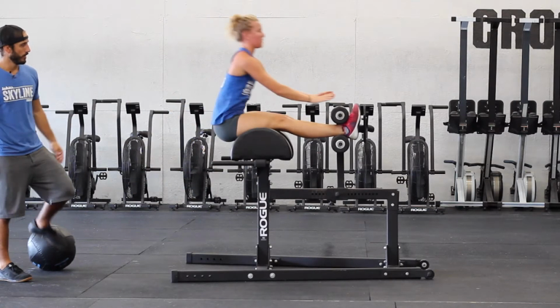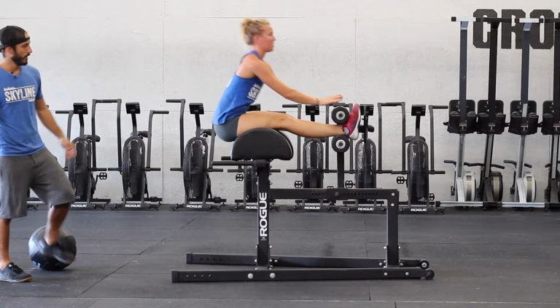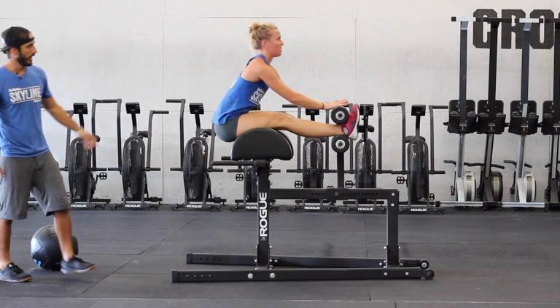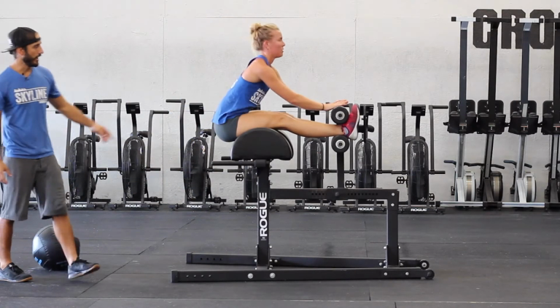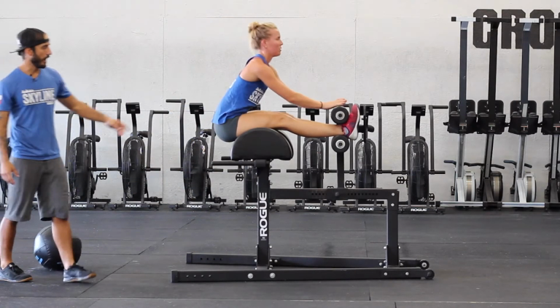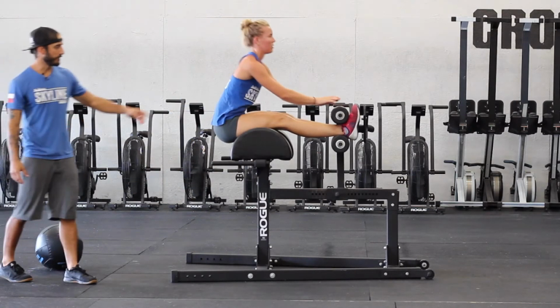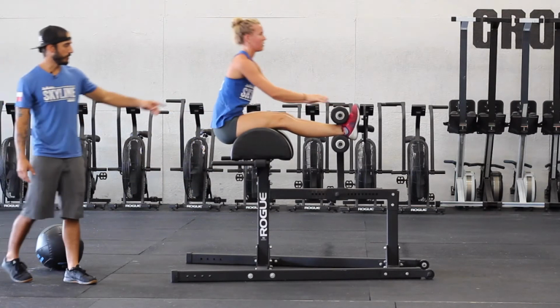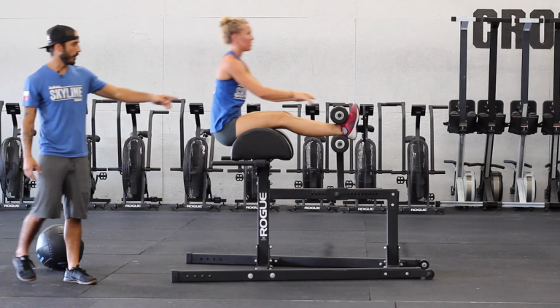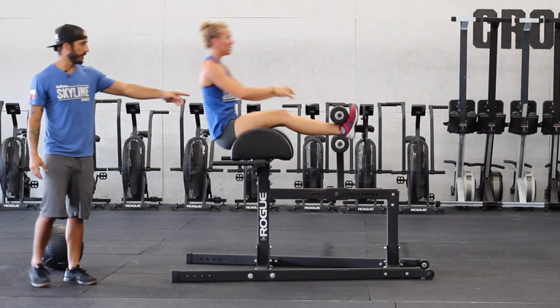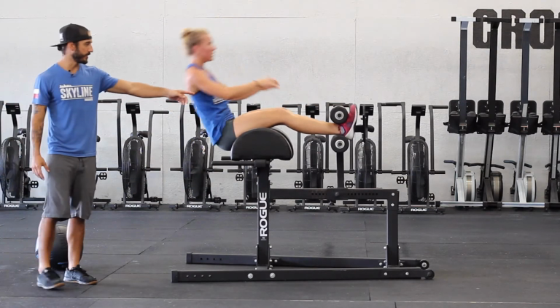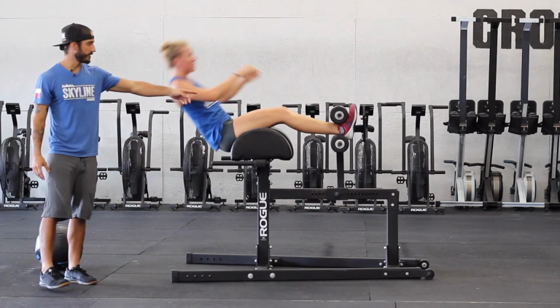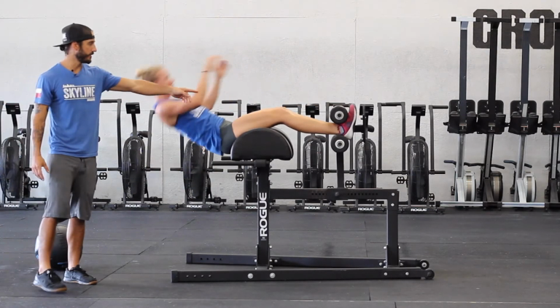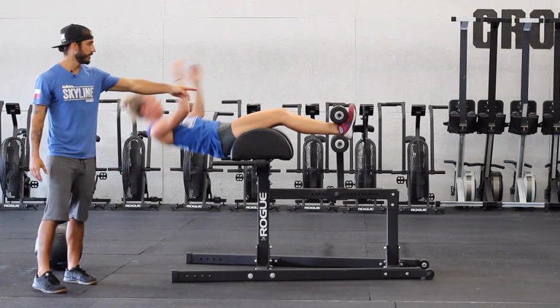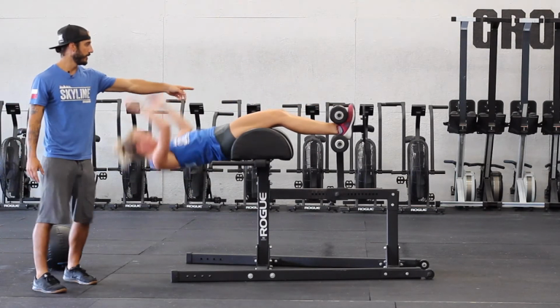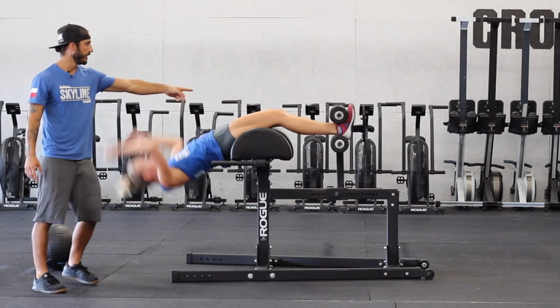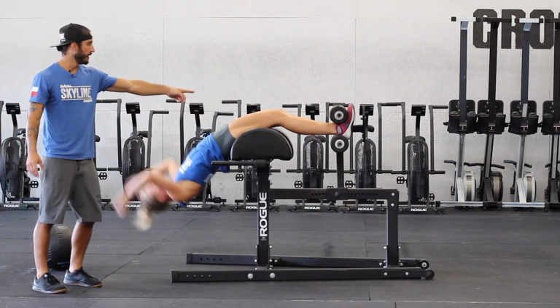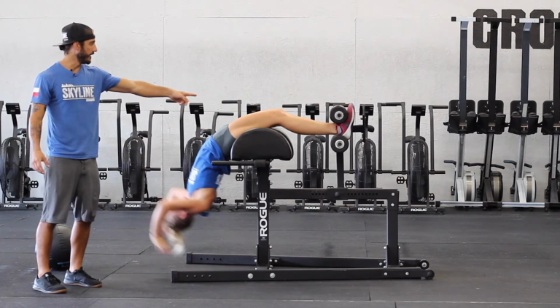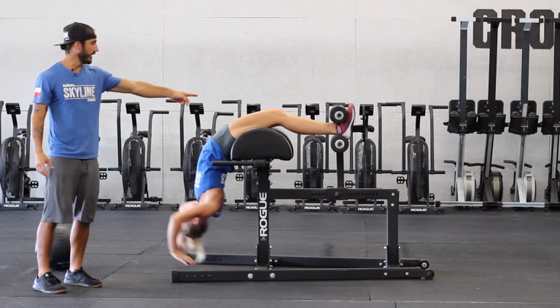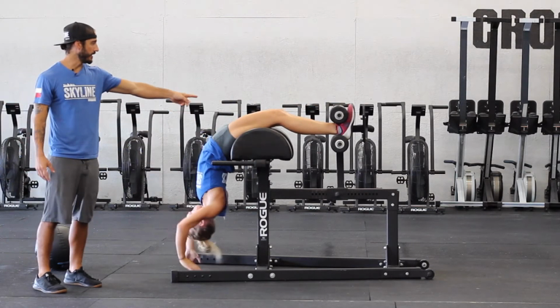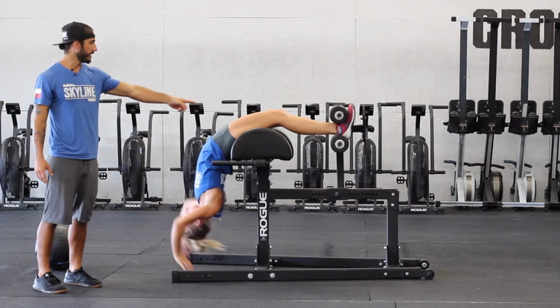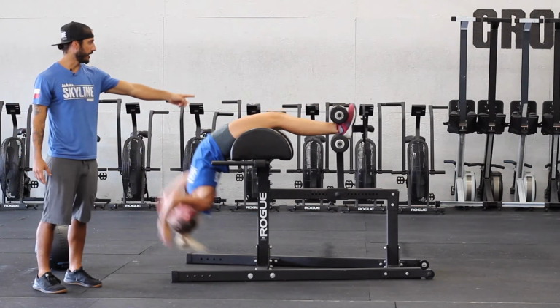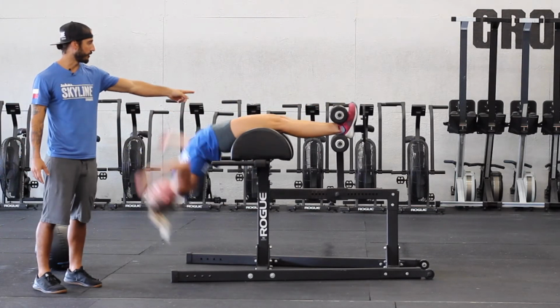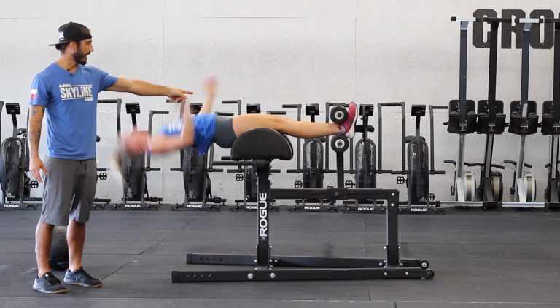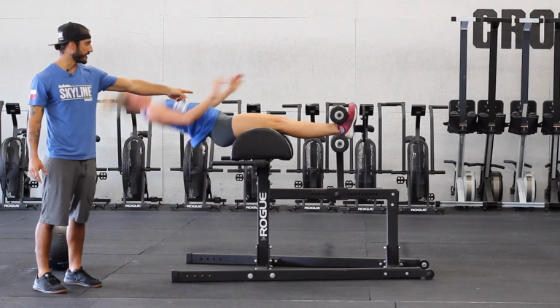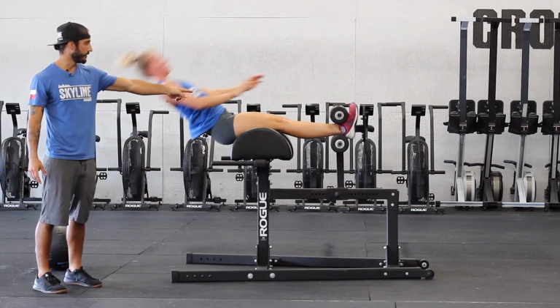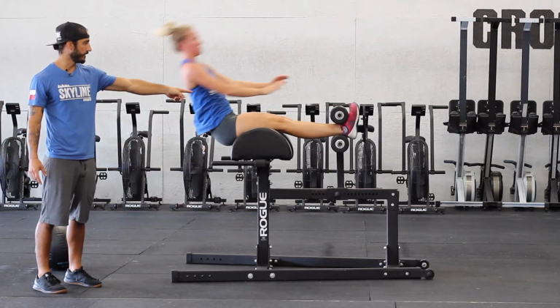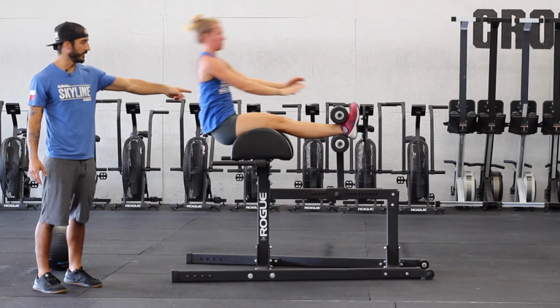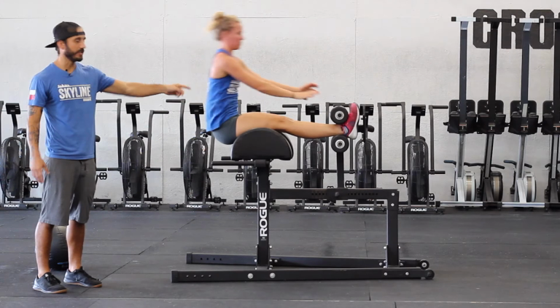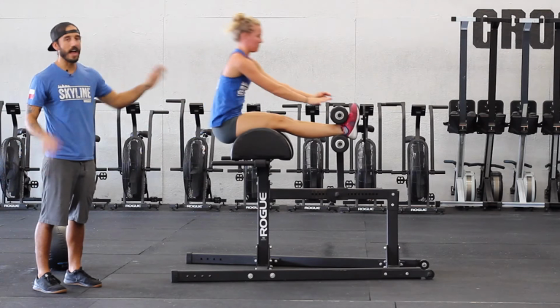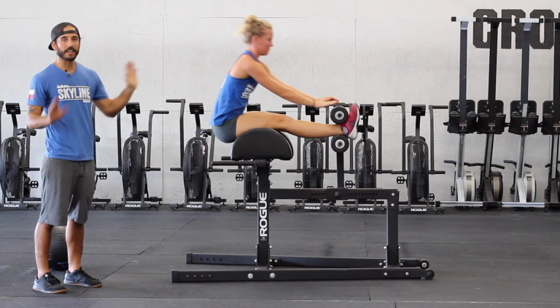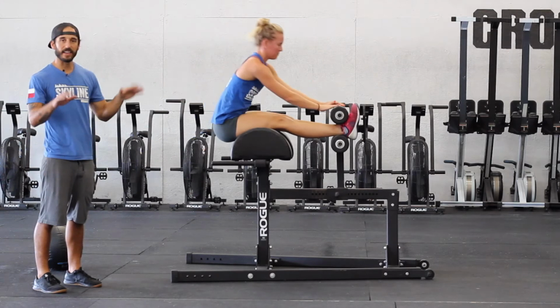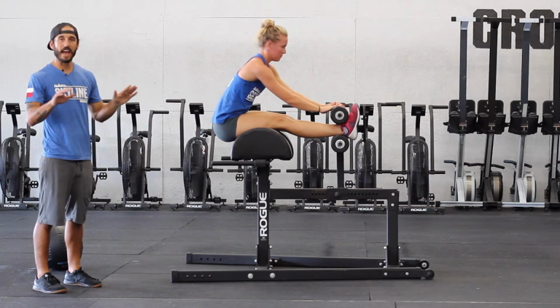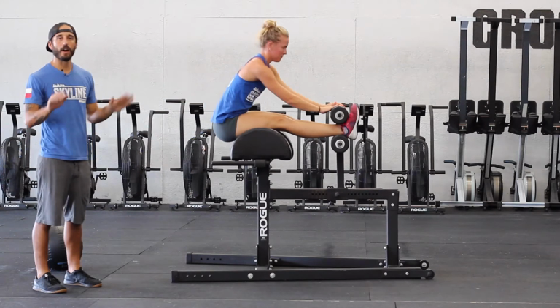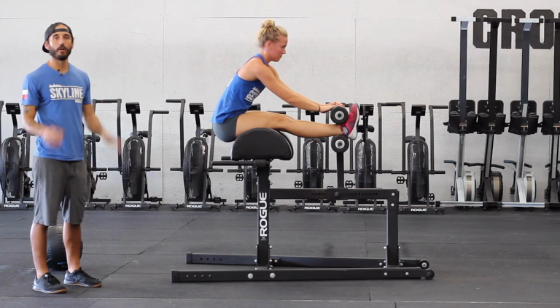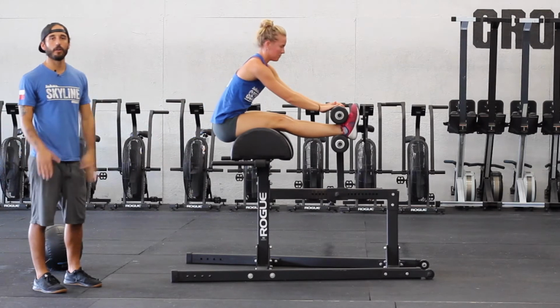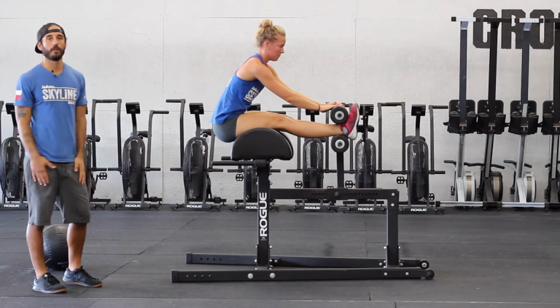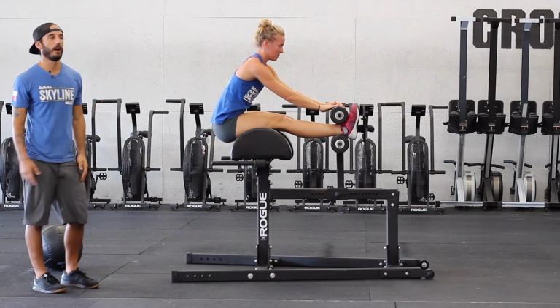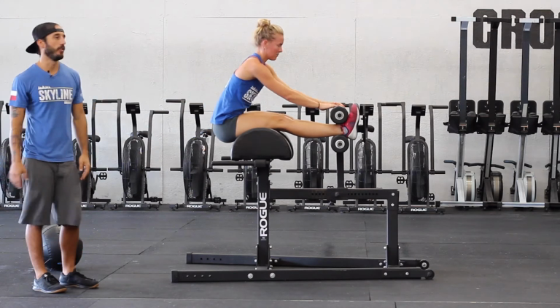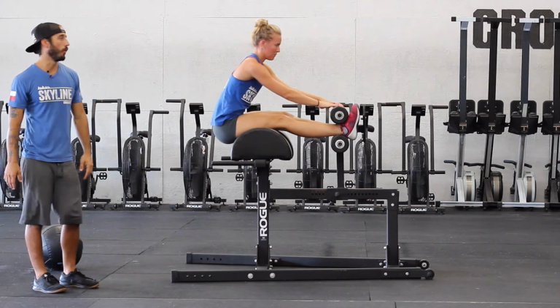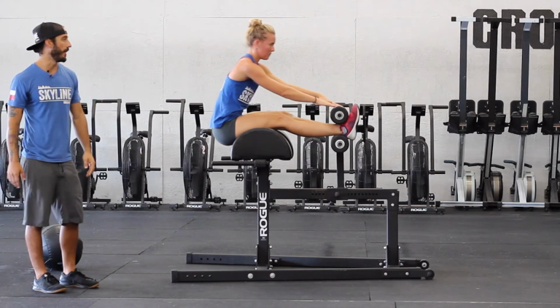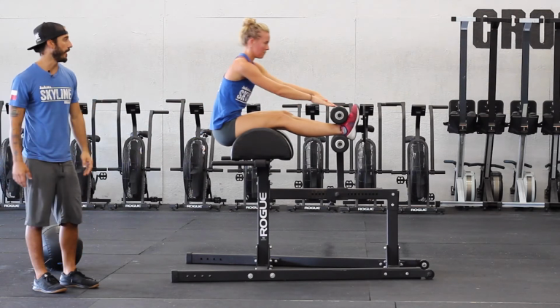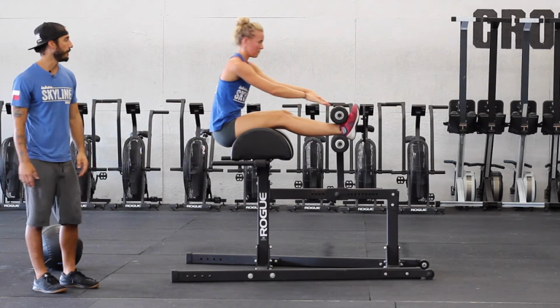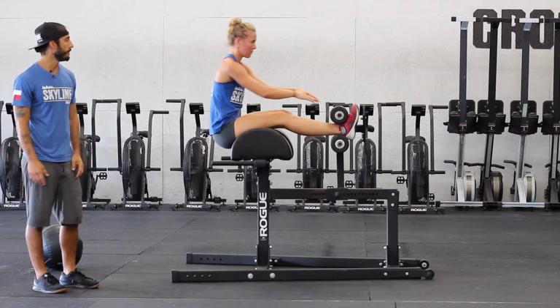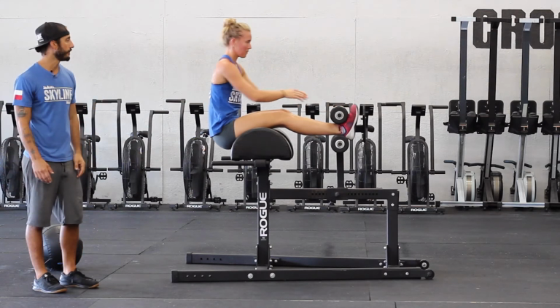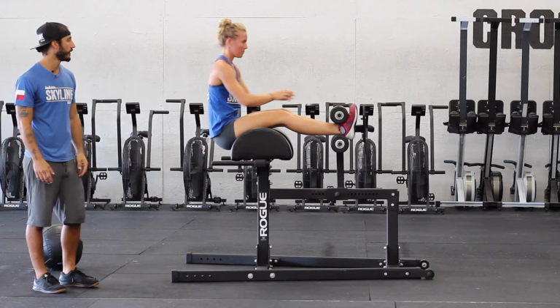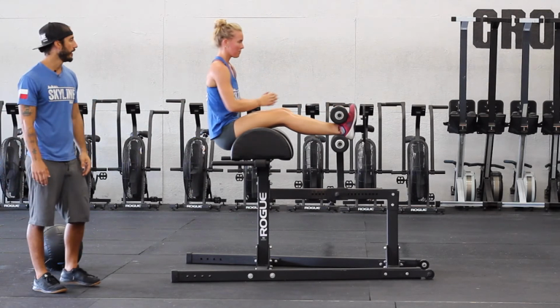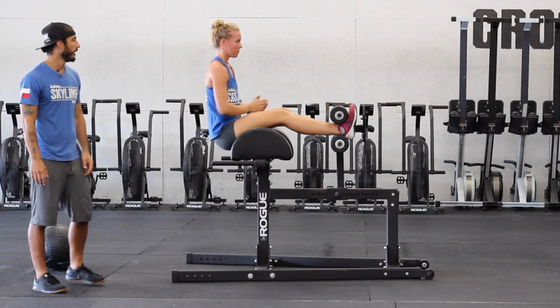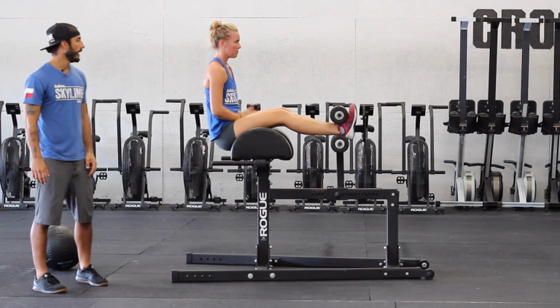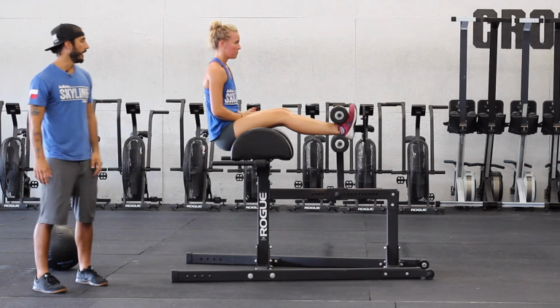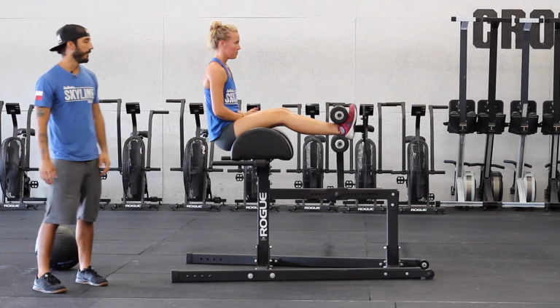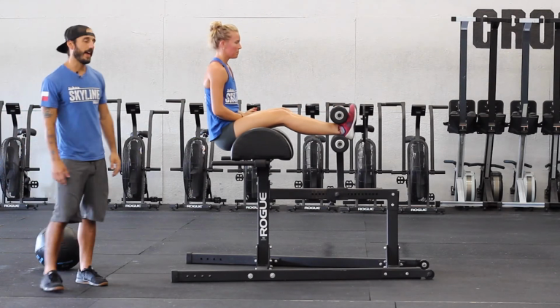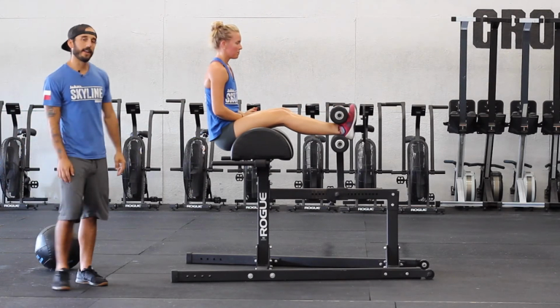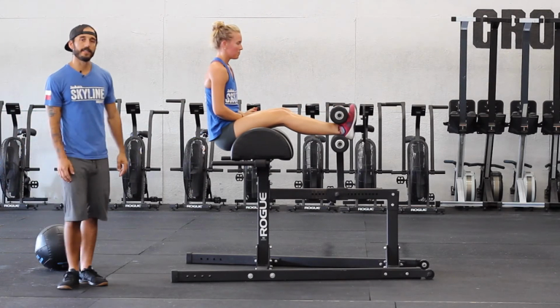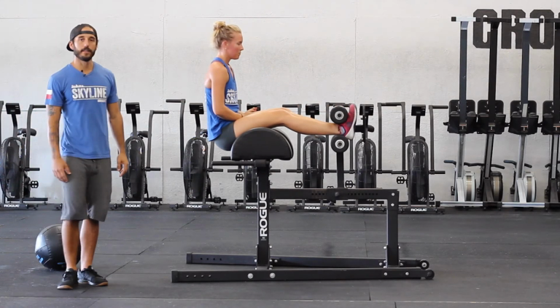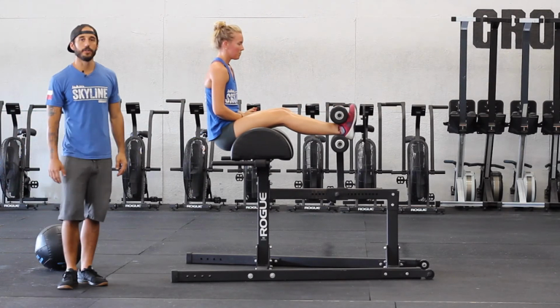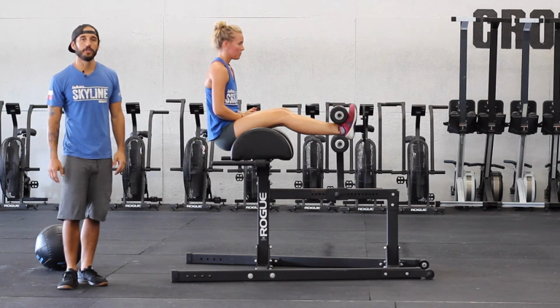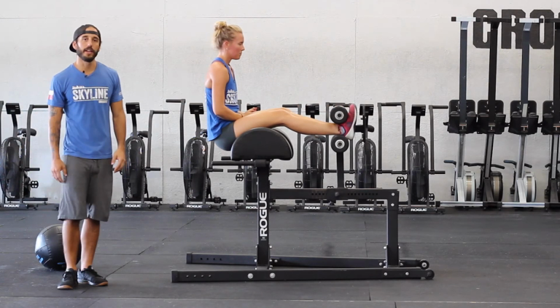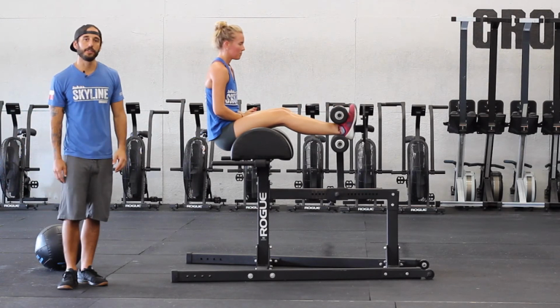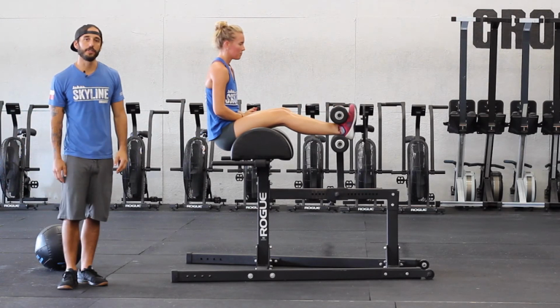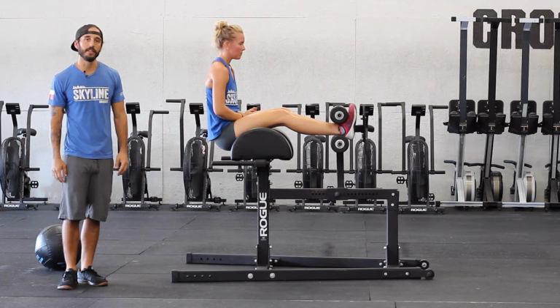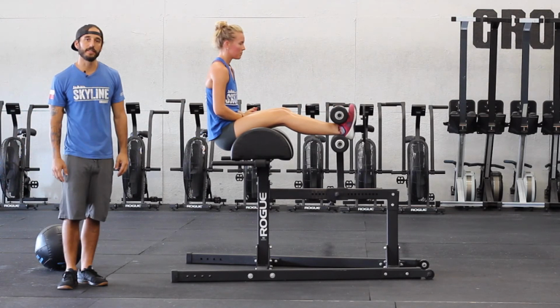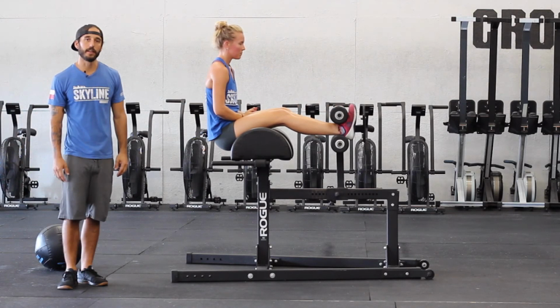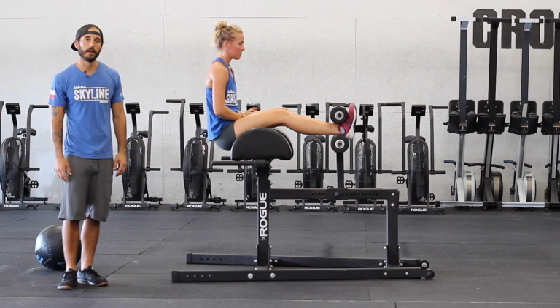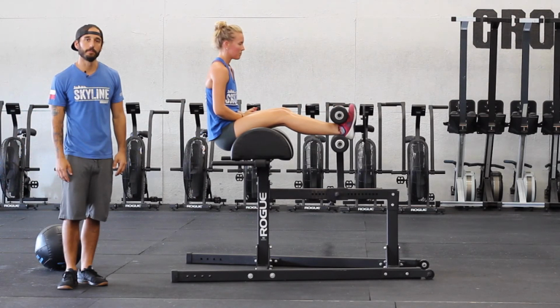As you notice, knees are aggressively locking out on the way up. And that is the GHD sit-up.